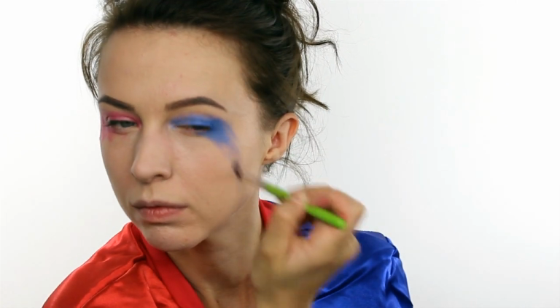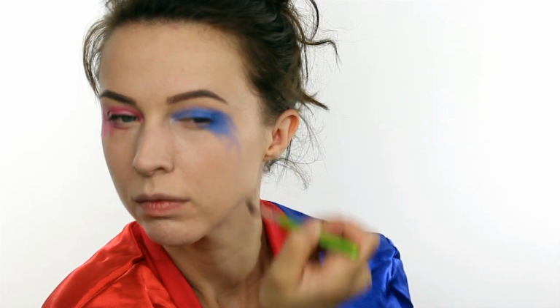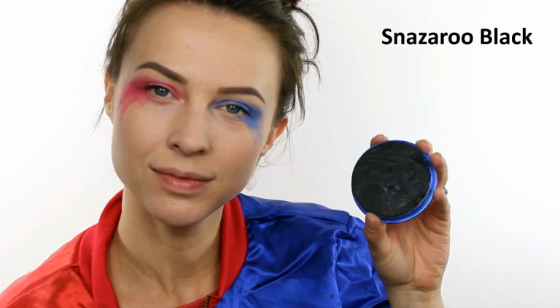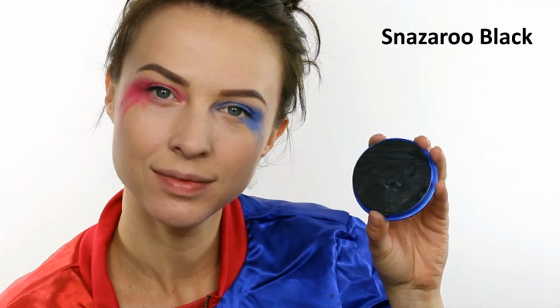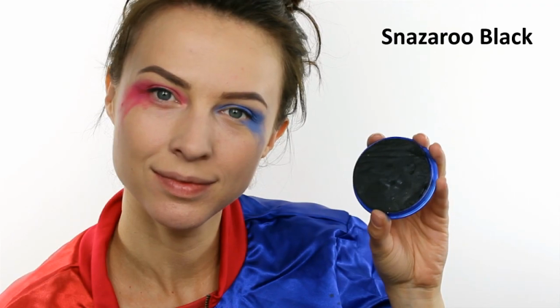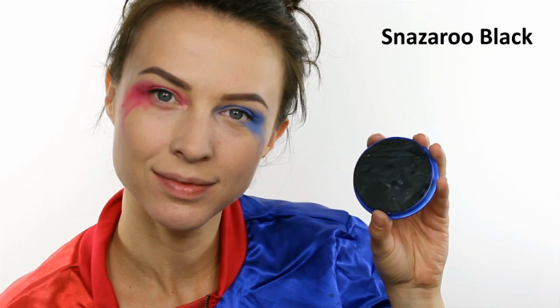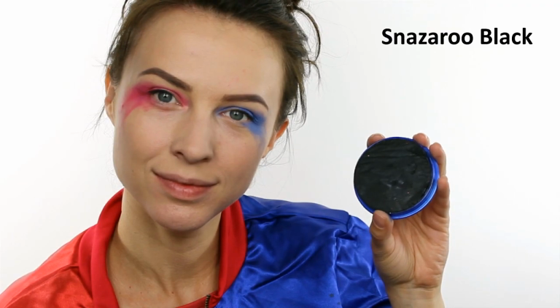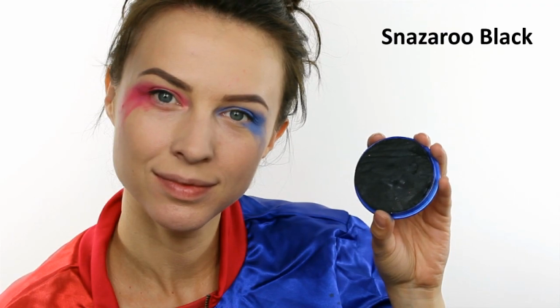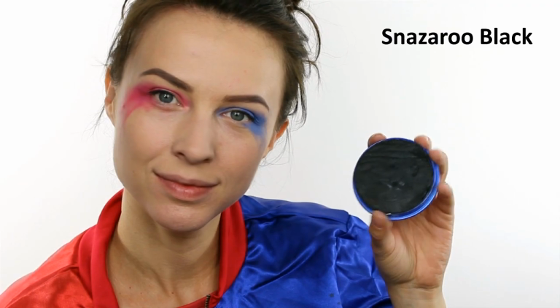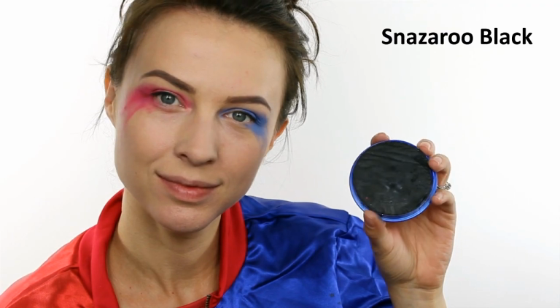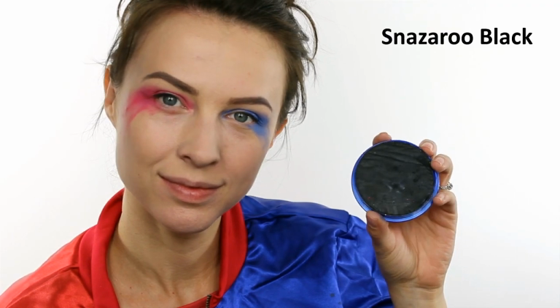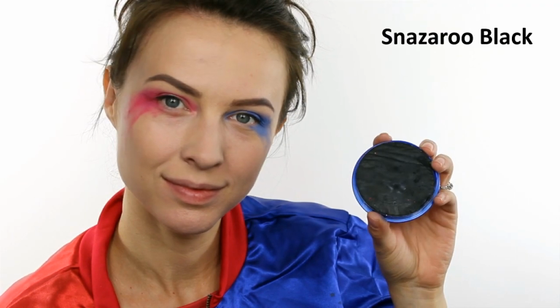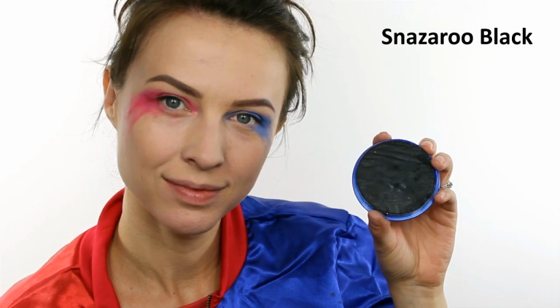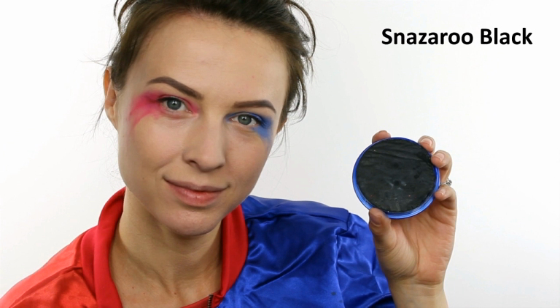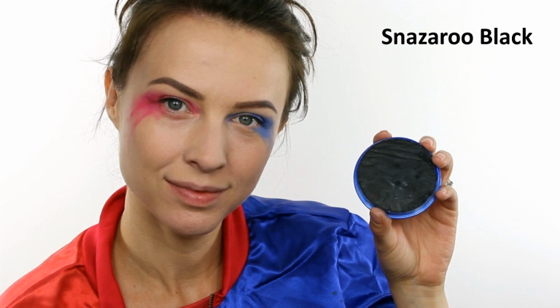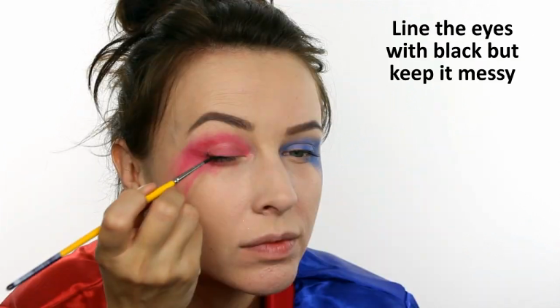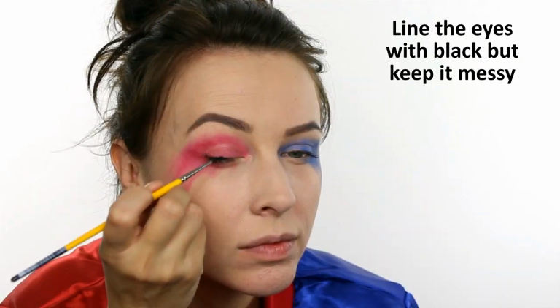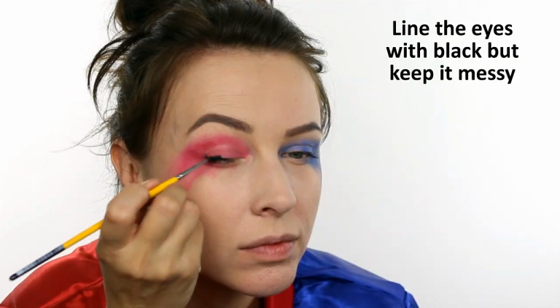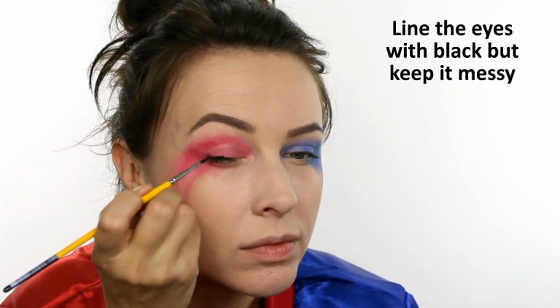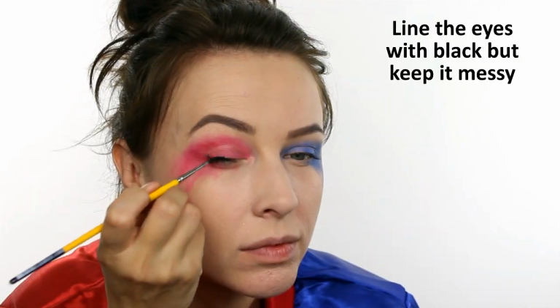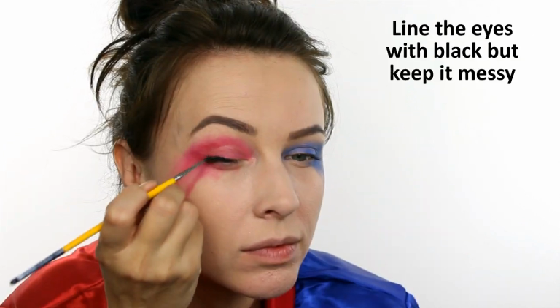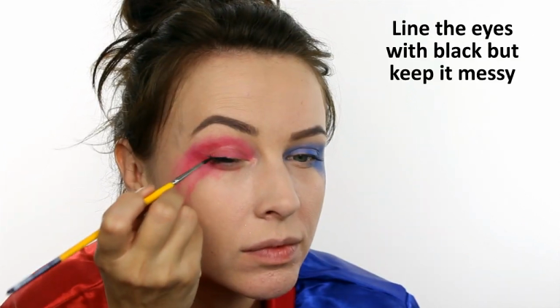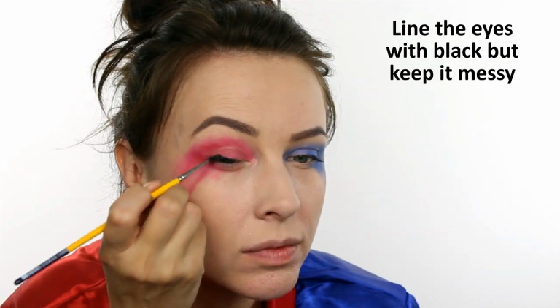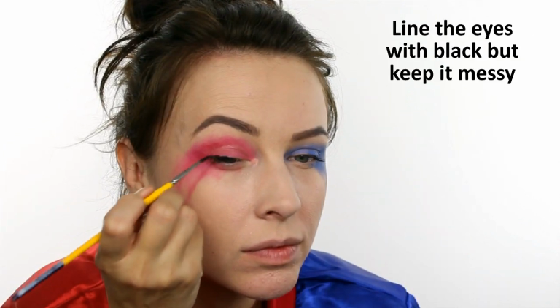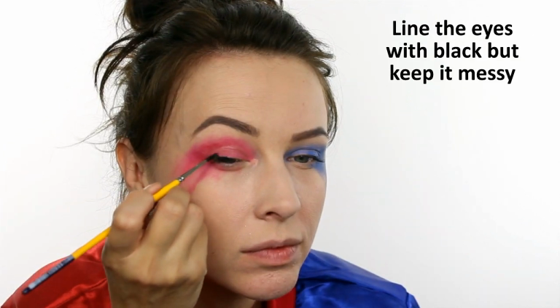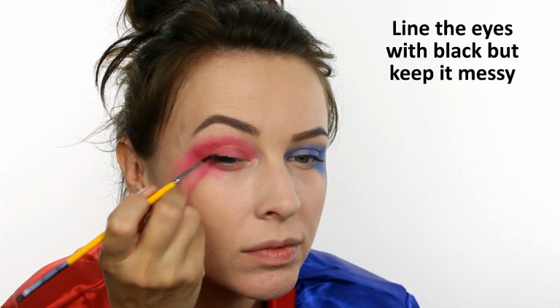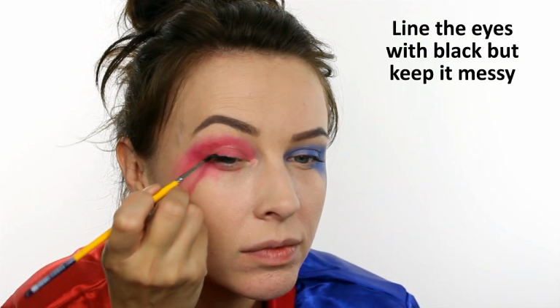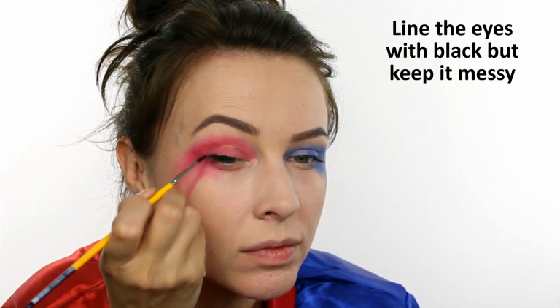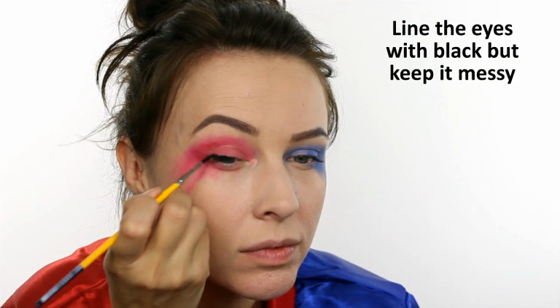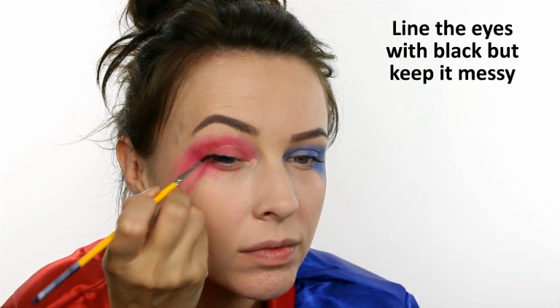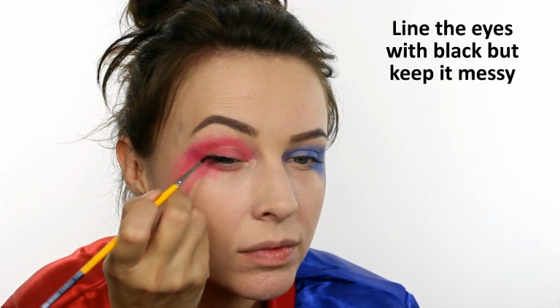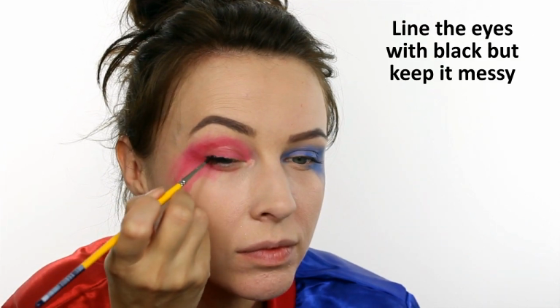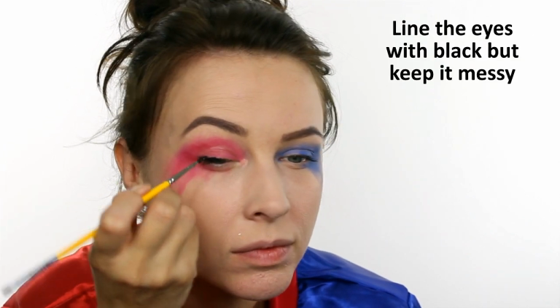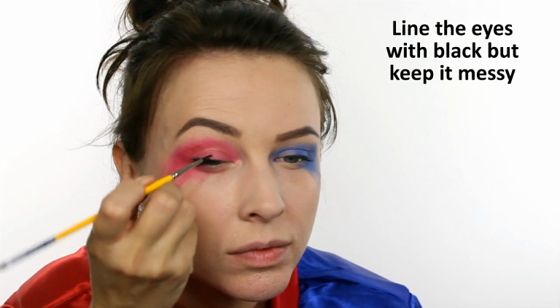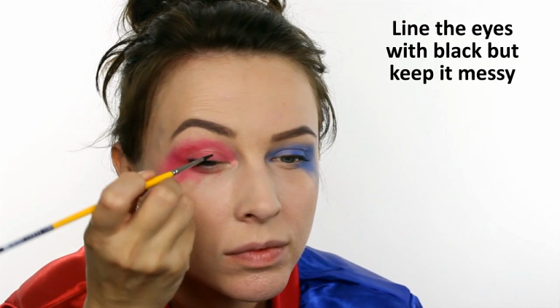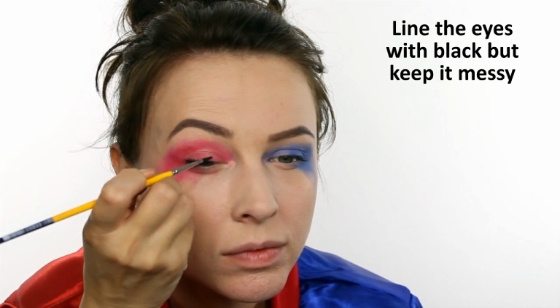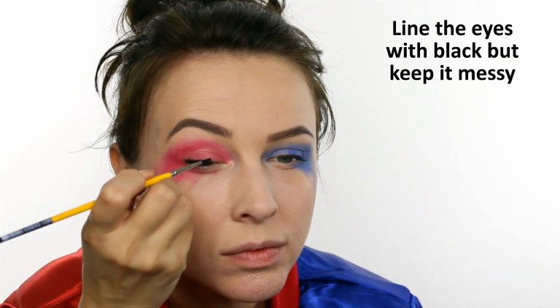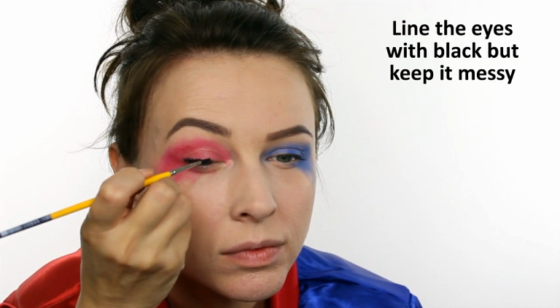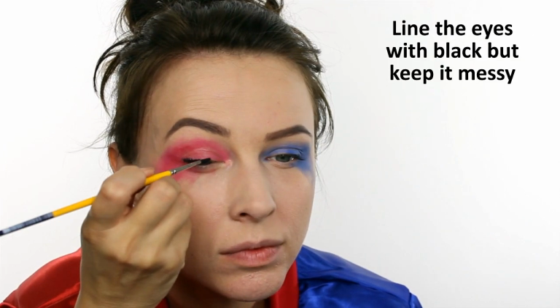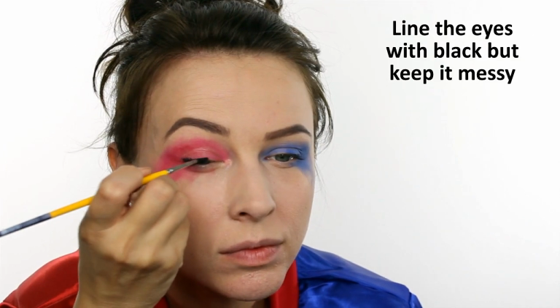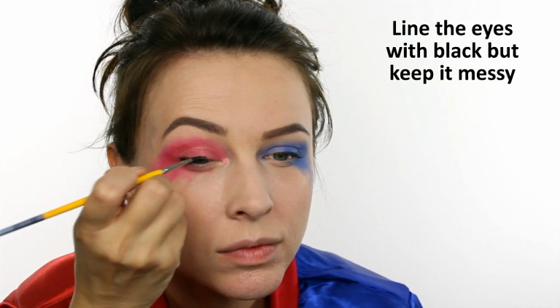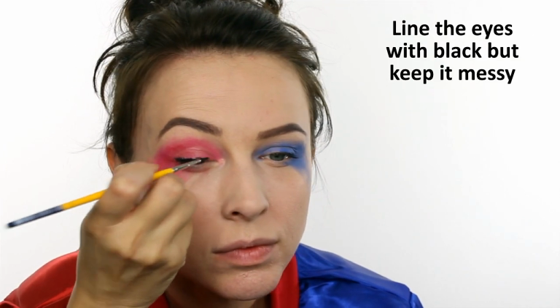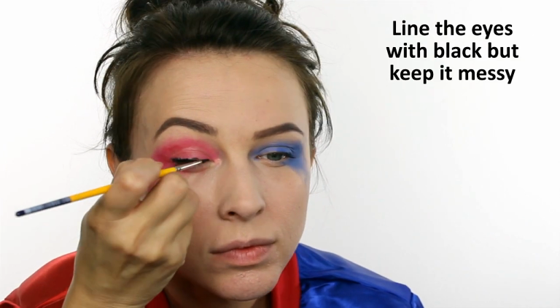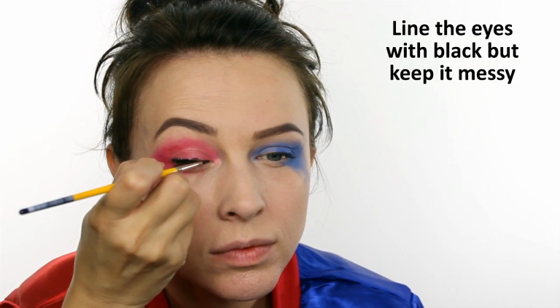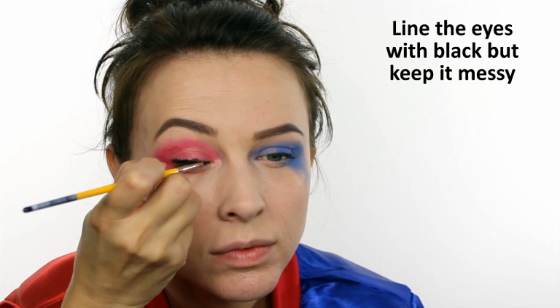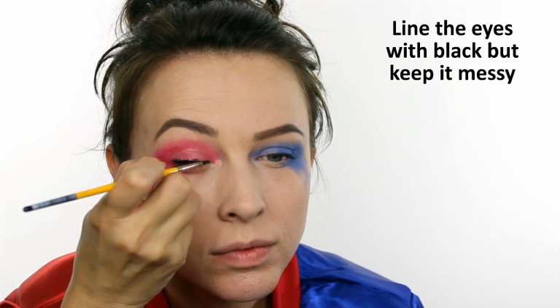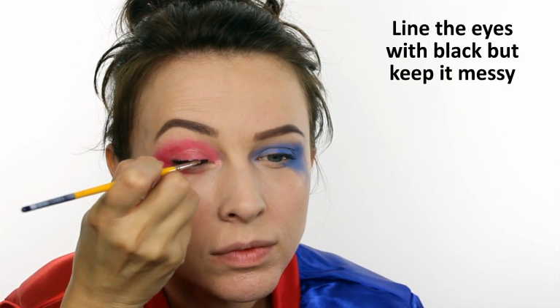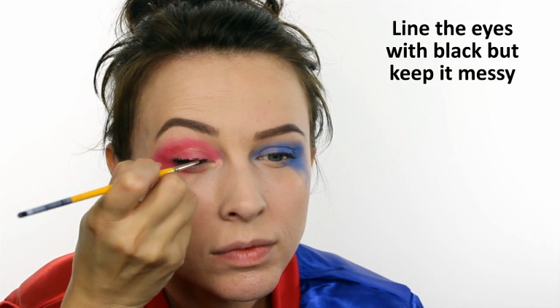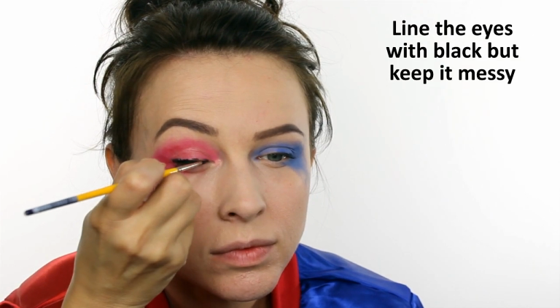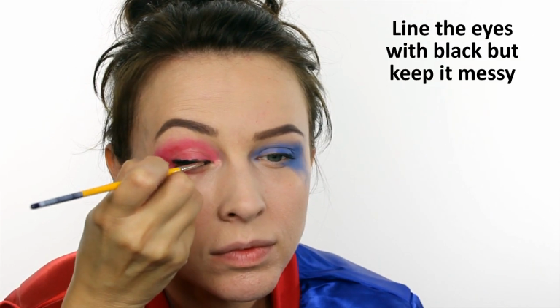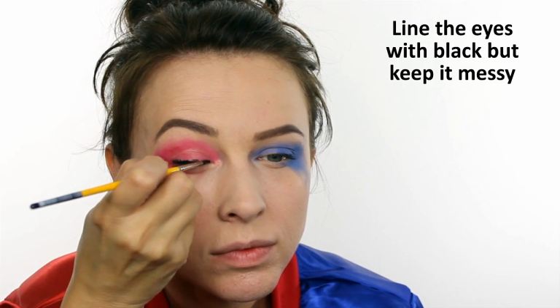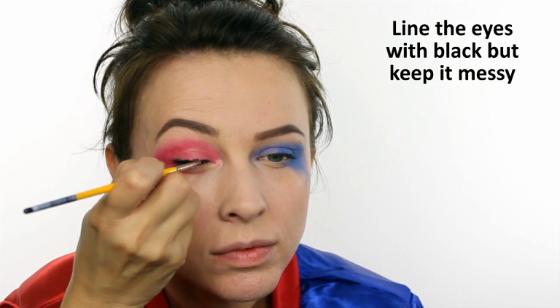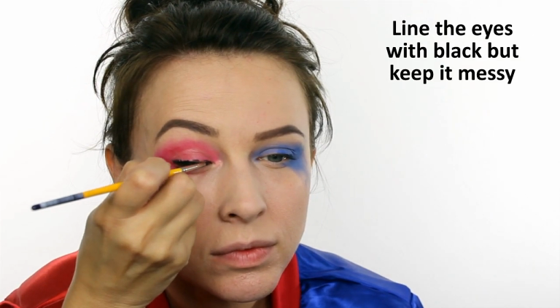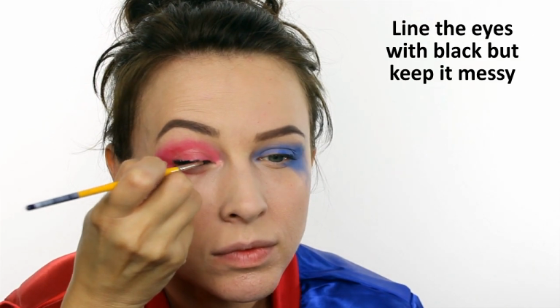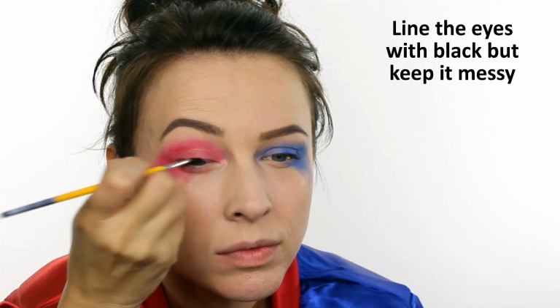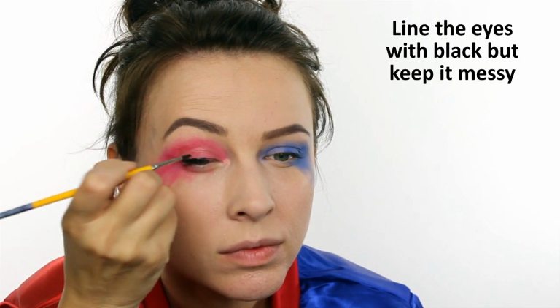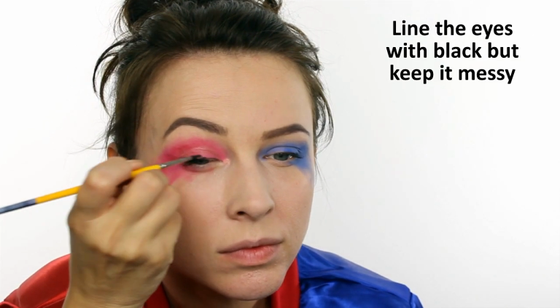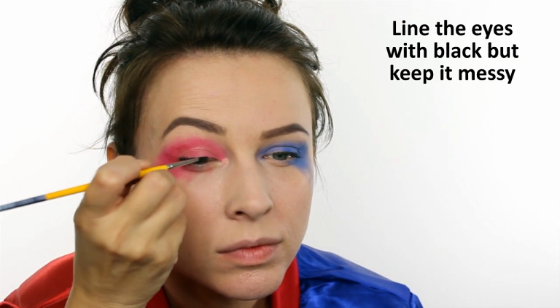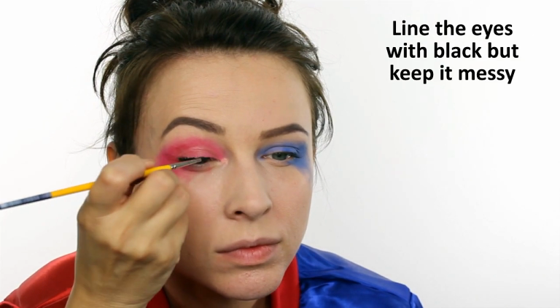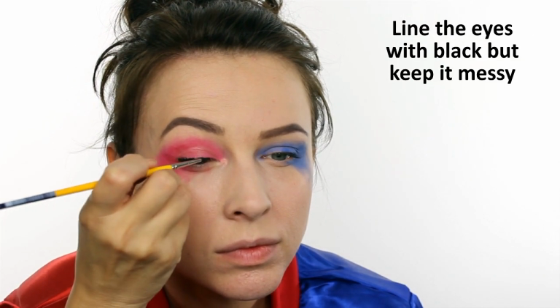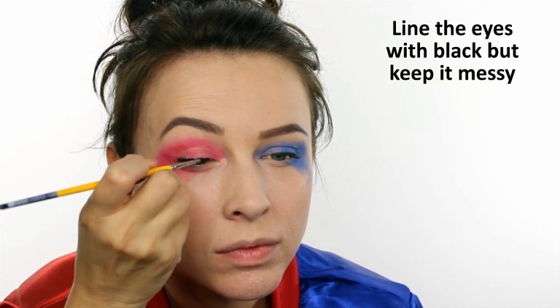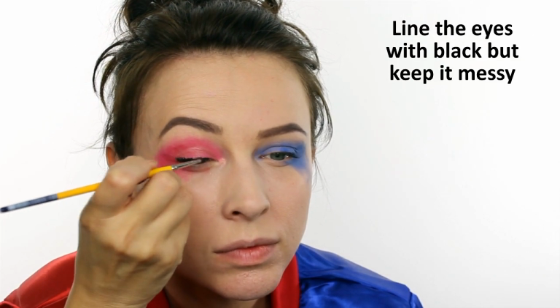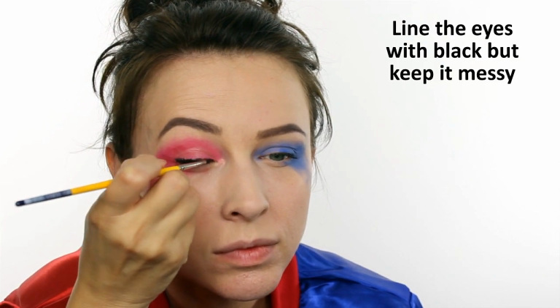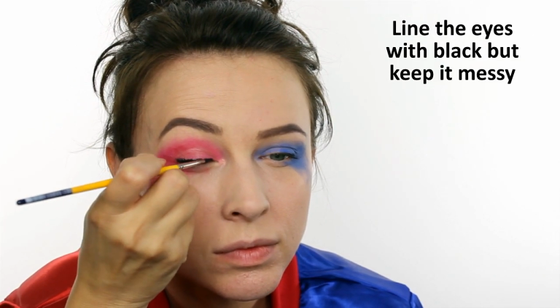Apply a rough line of black all over the eyelid very very roughly, and then again use your brush to smudge this out.